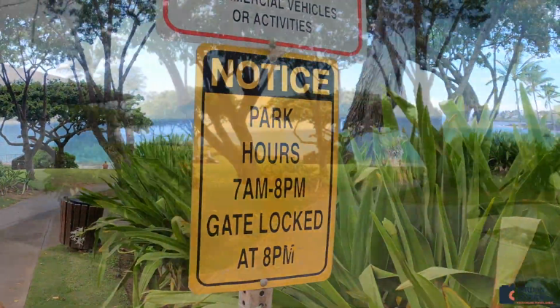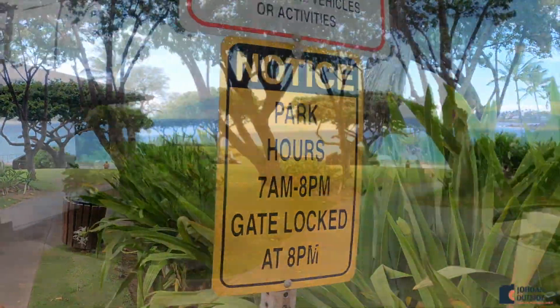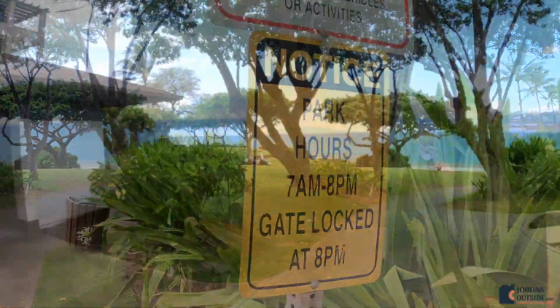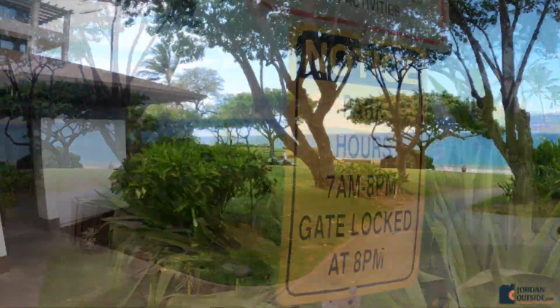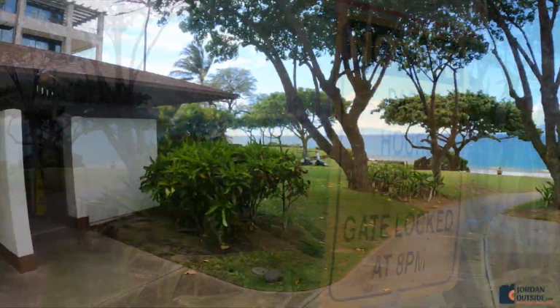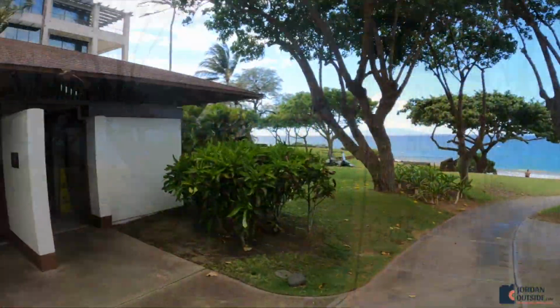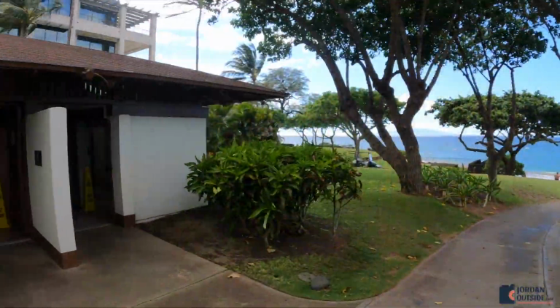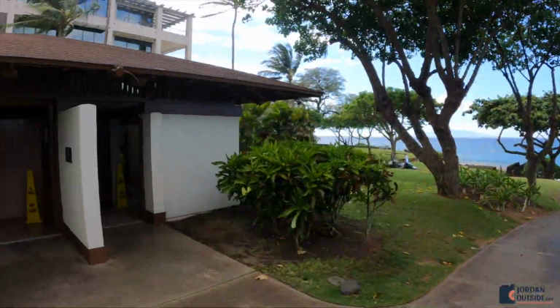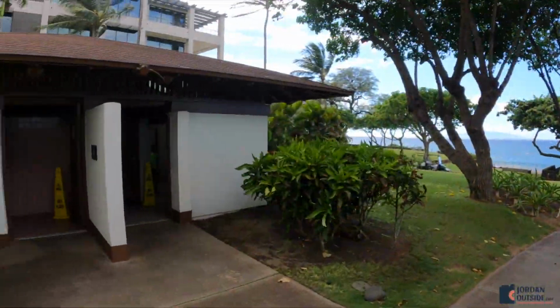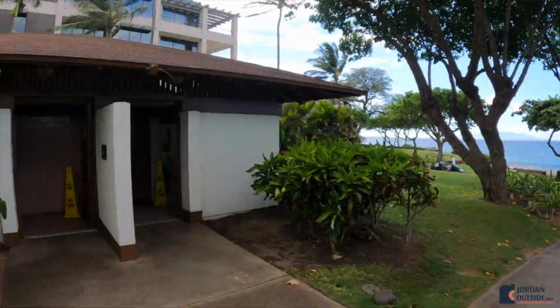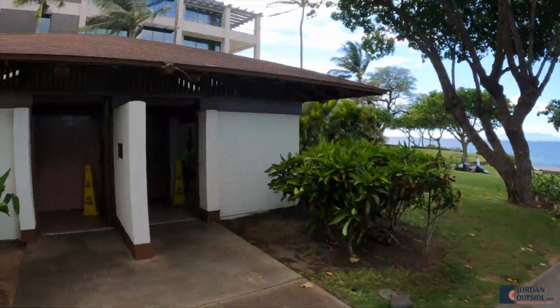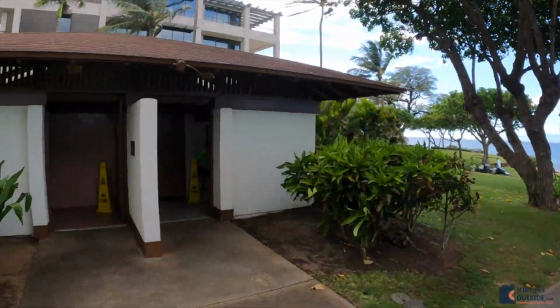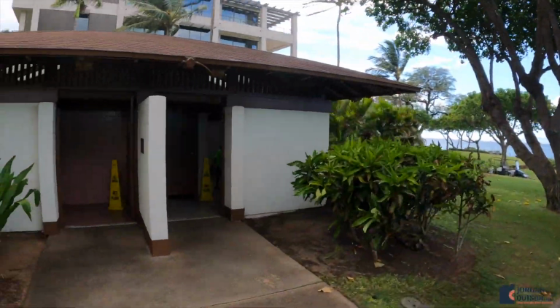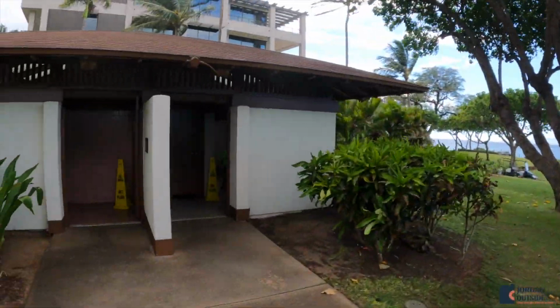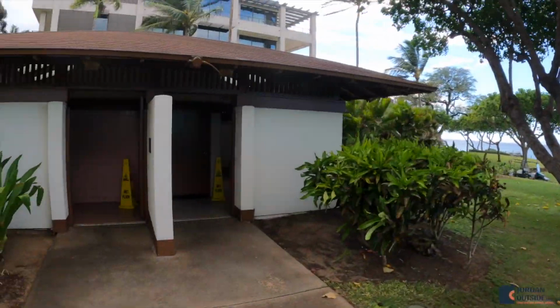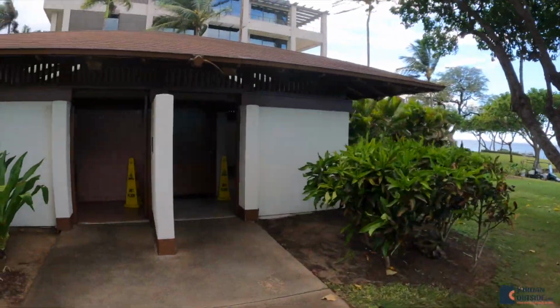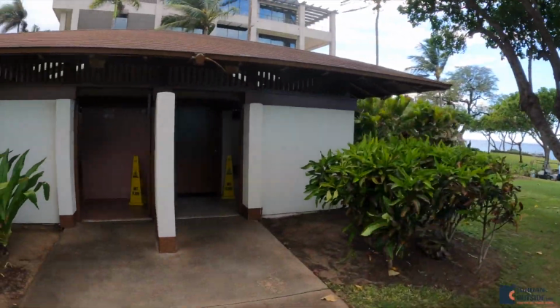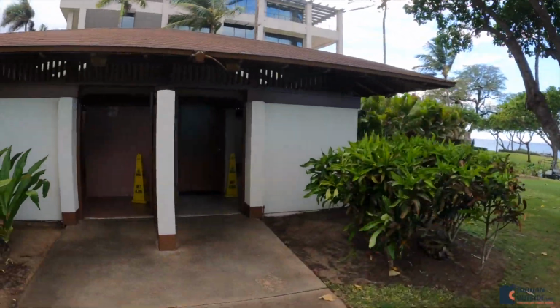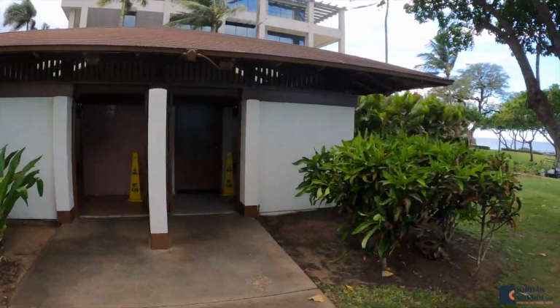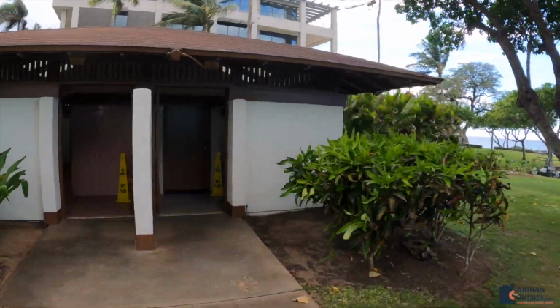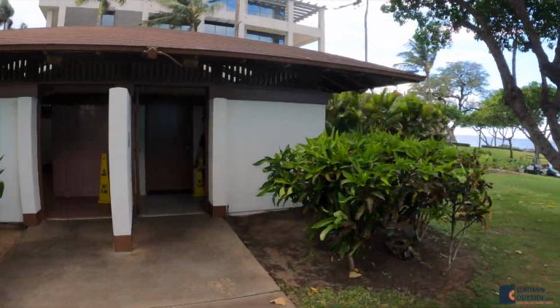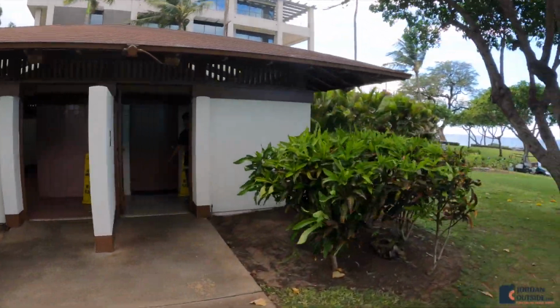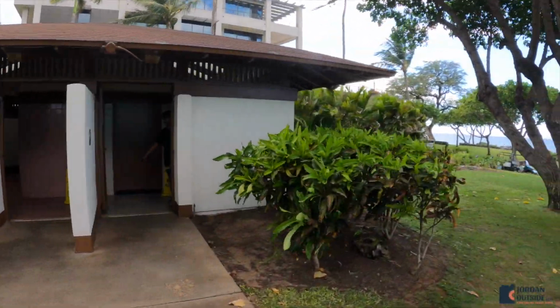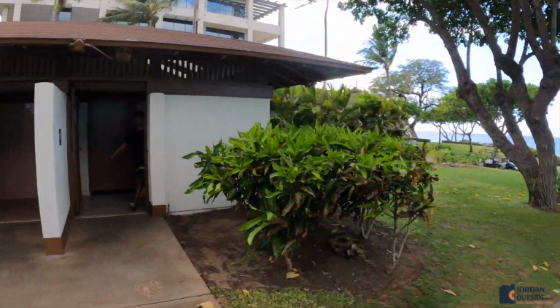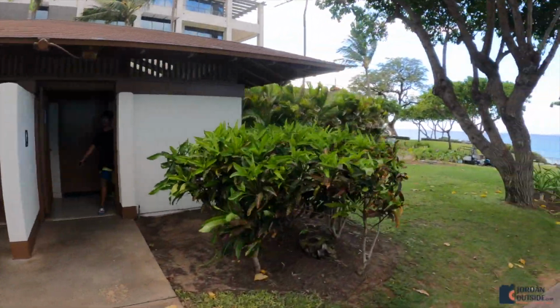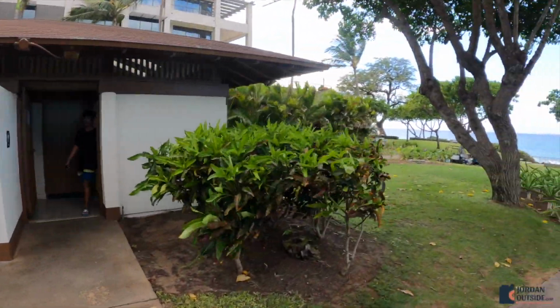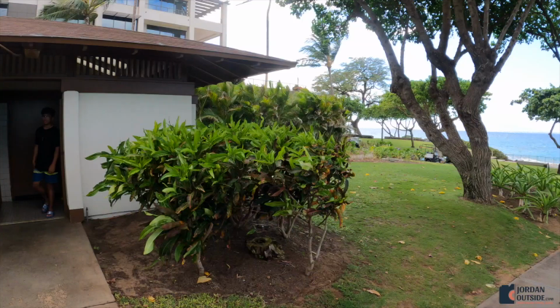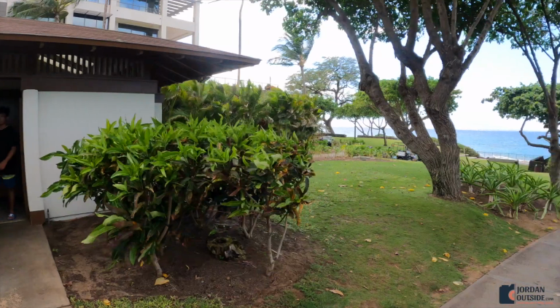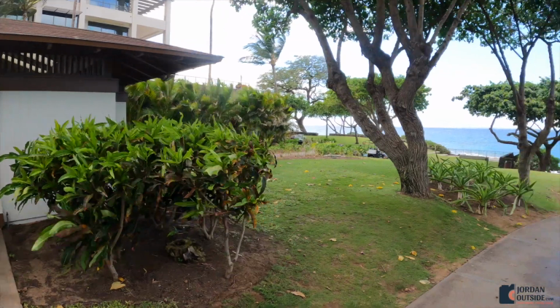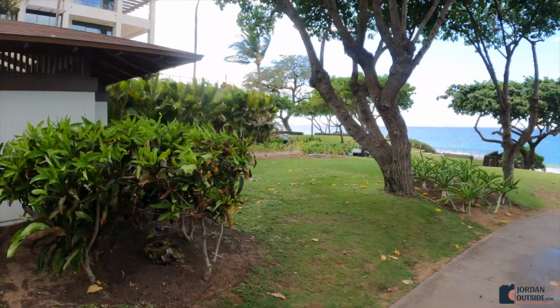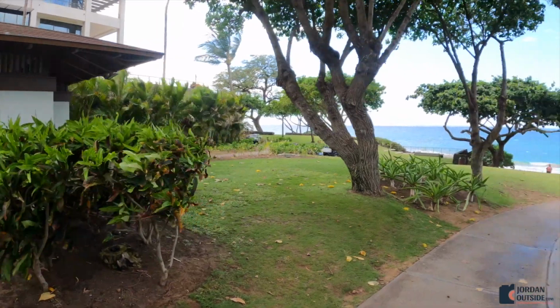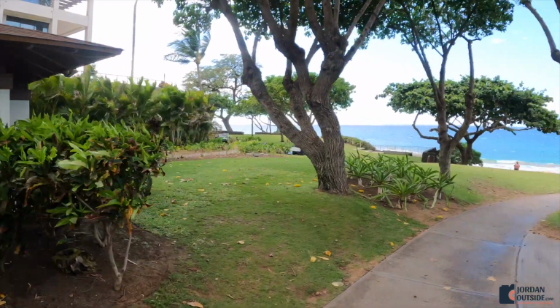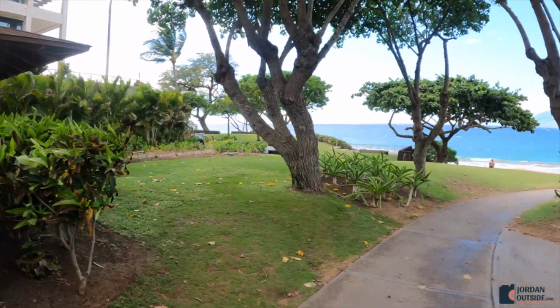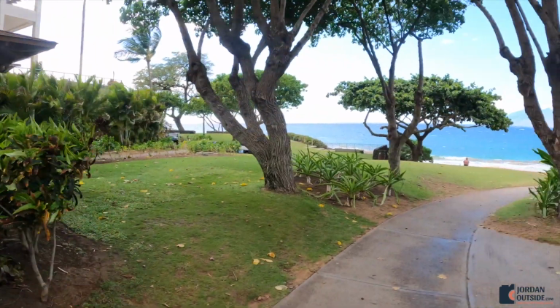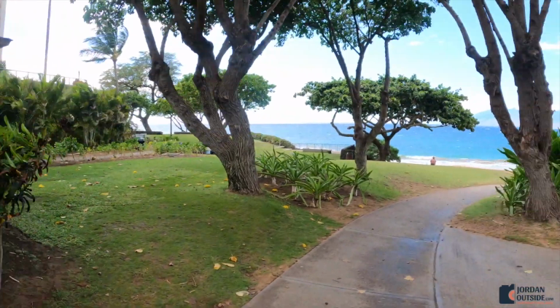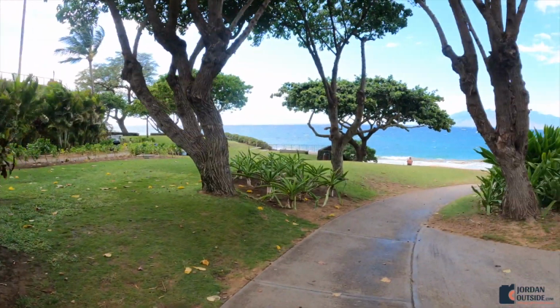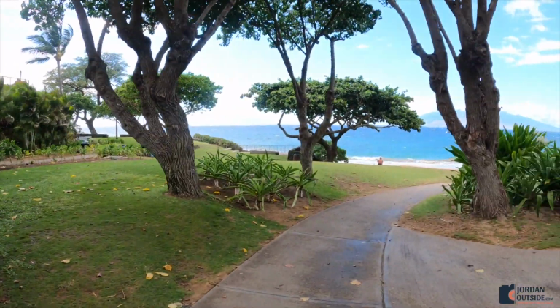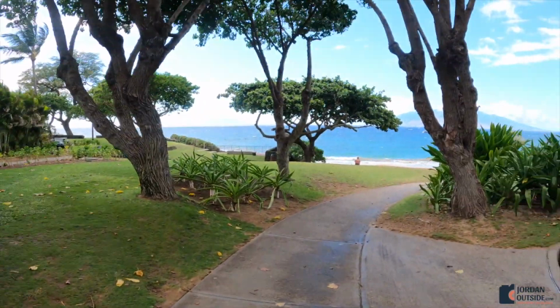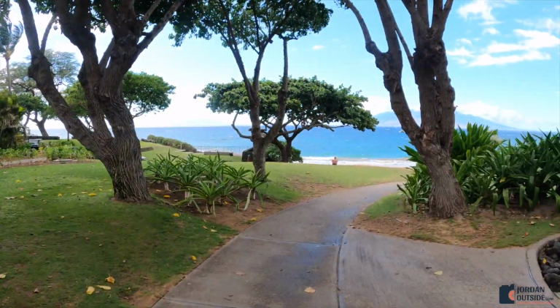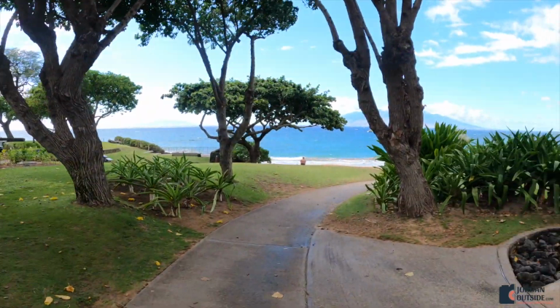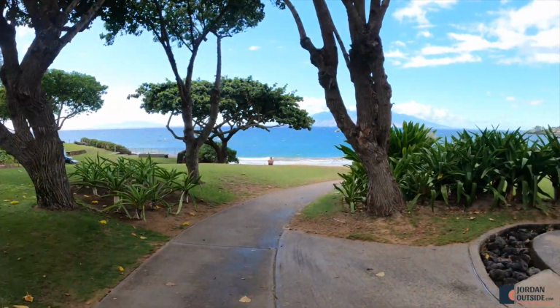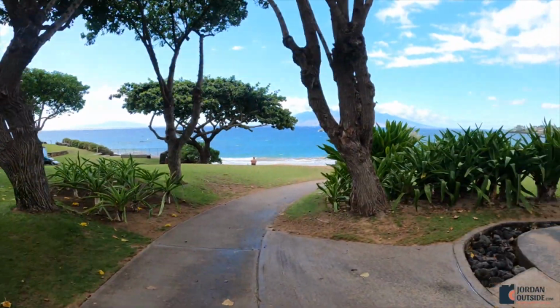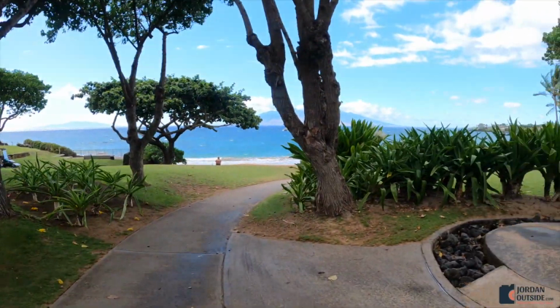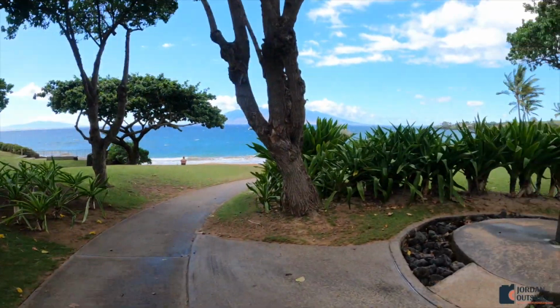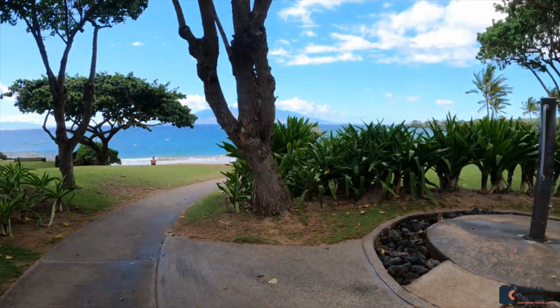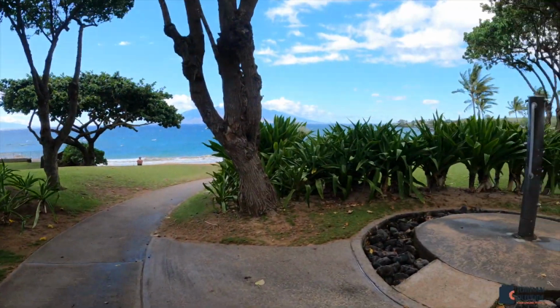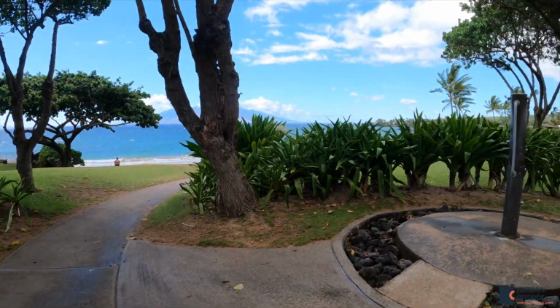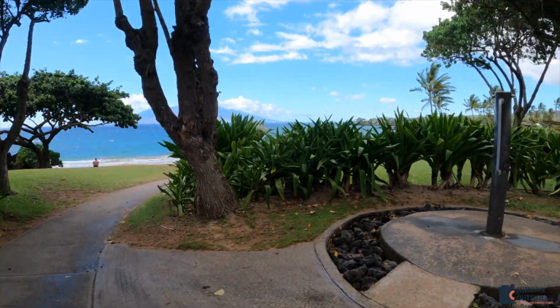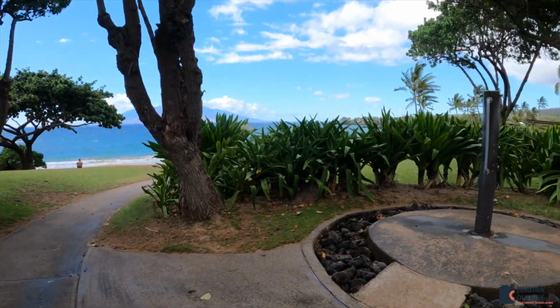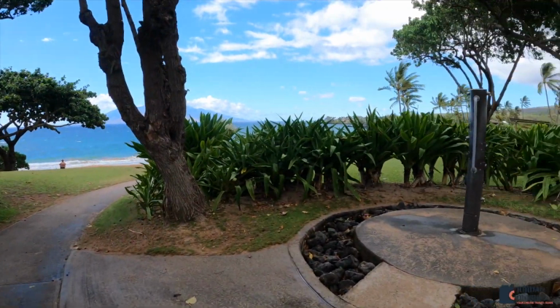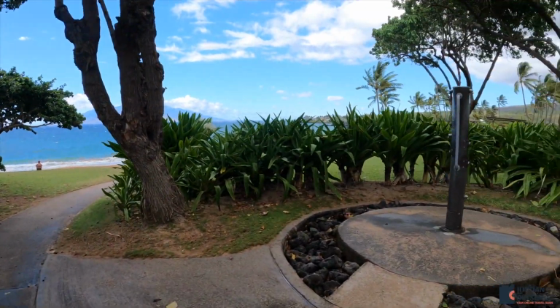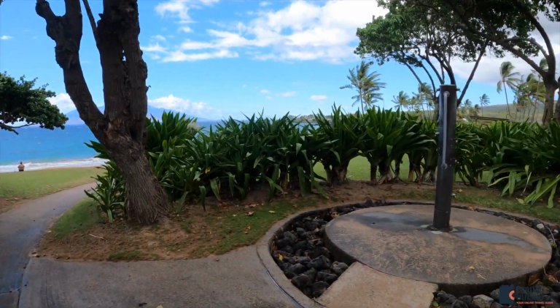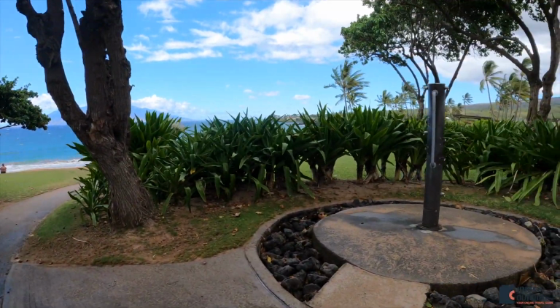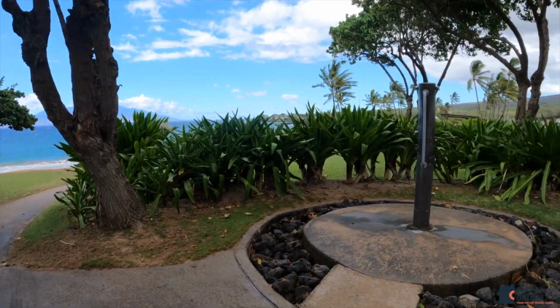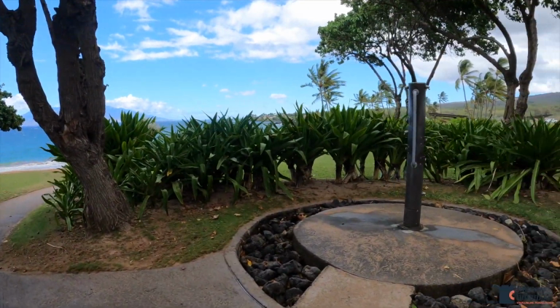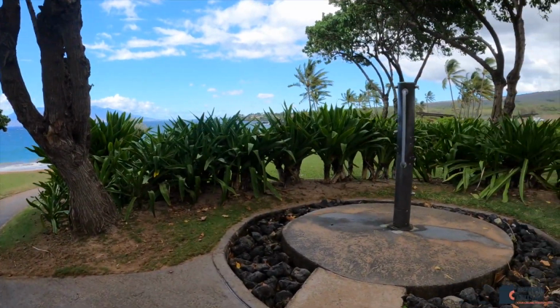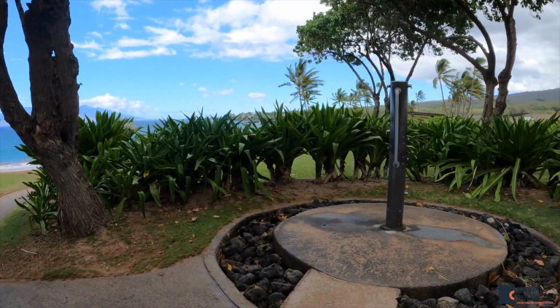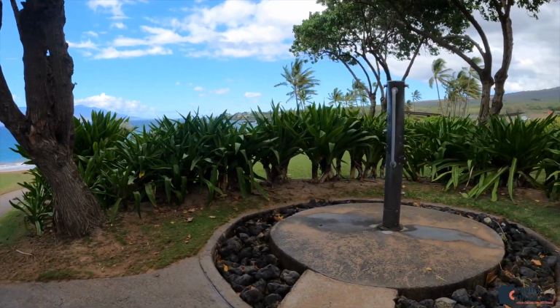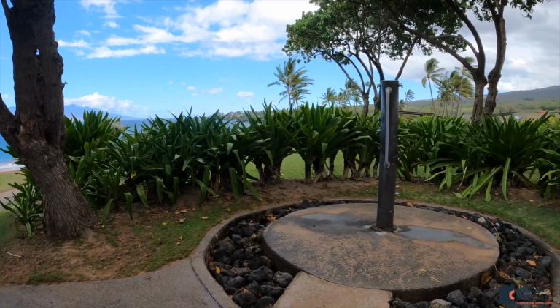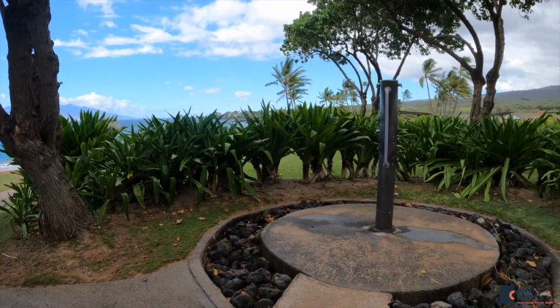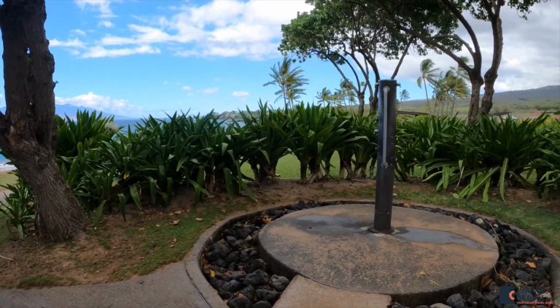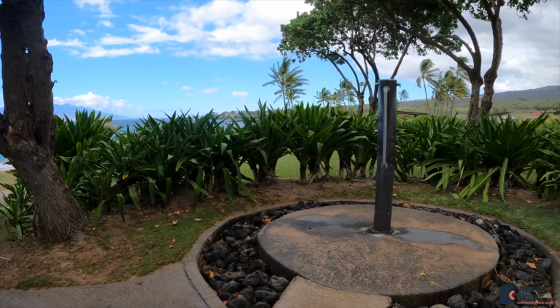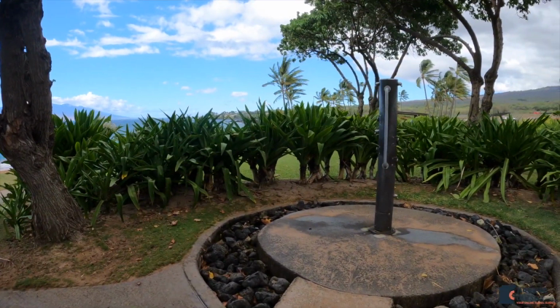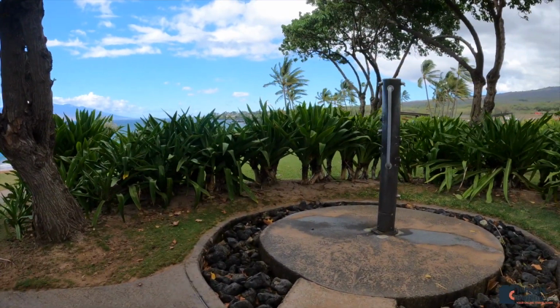And then on the left, you've got free public bathrooms. And on the right, you've got showers to rinse off after you go to the beach.